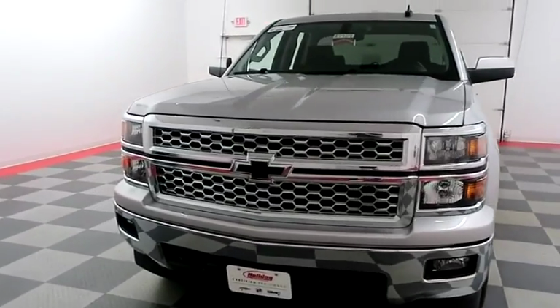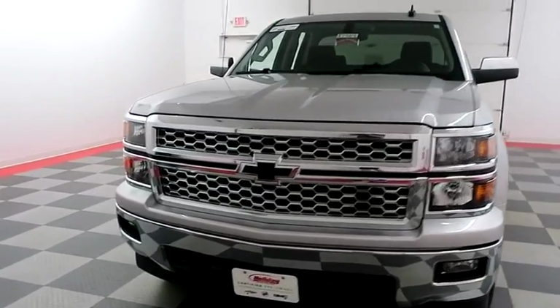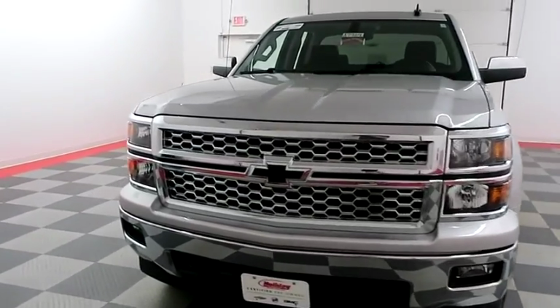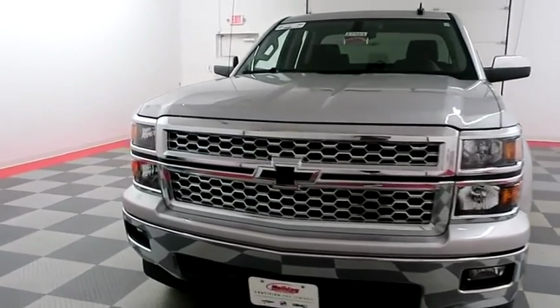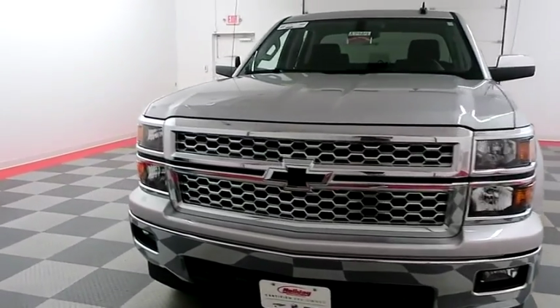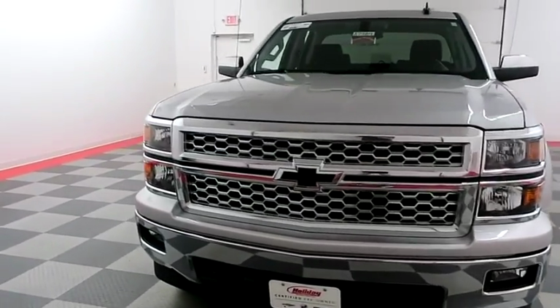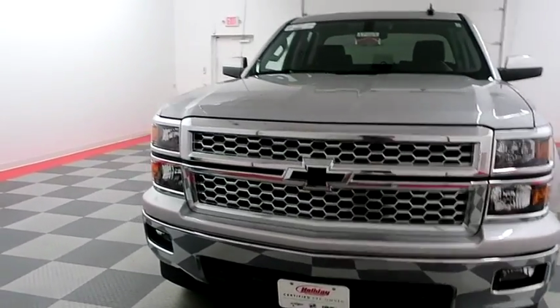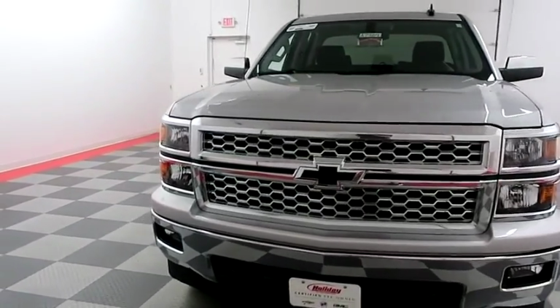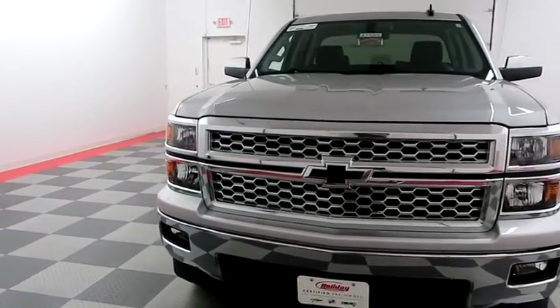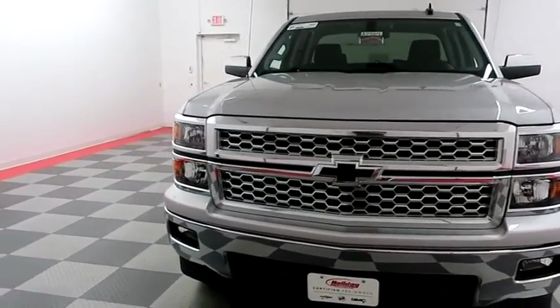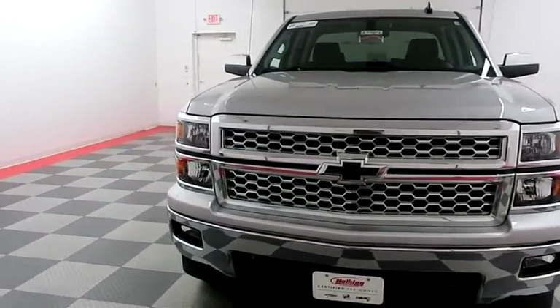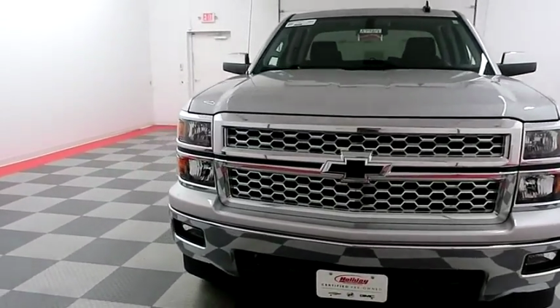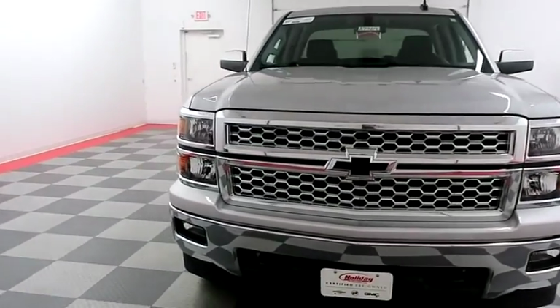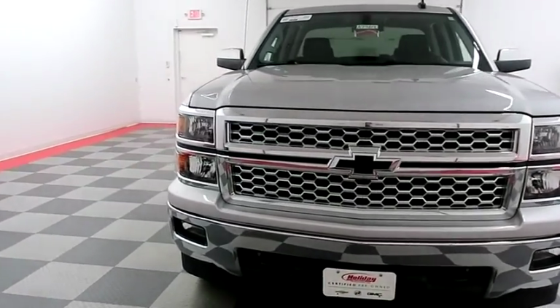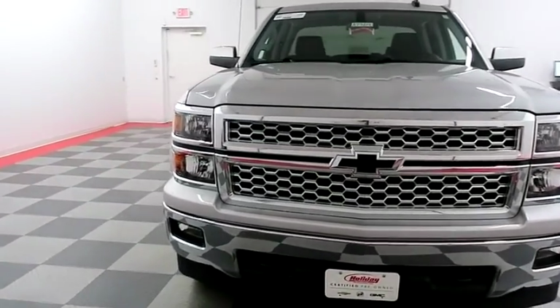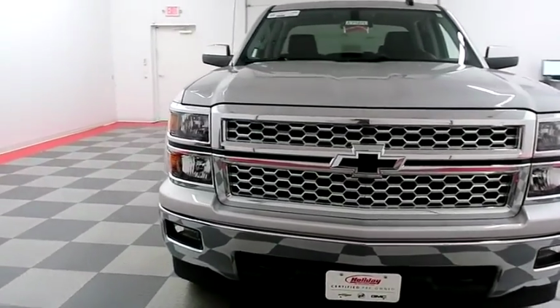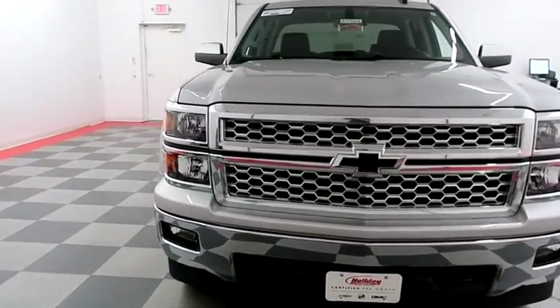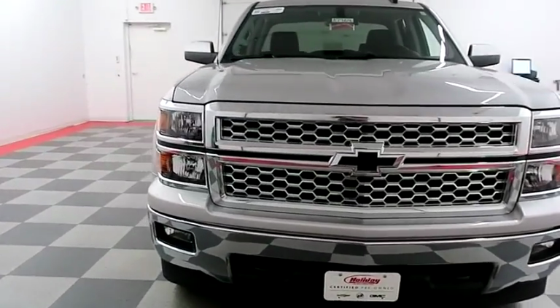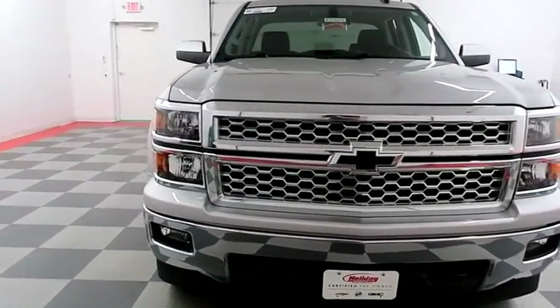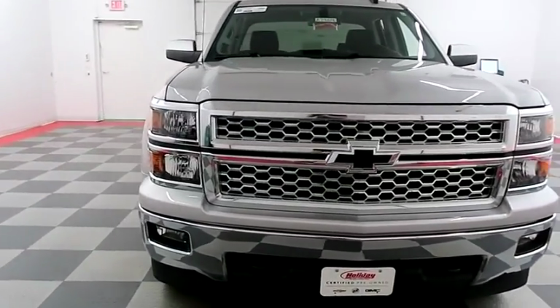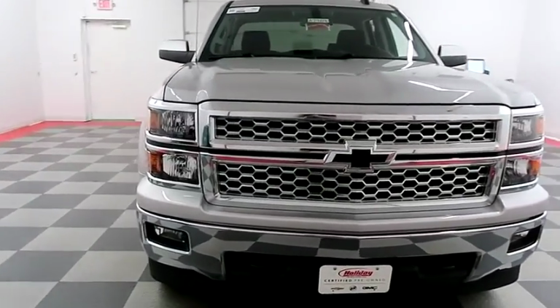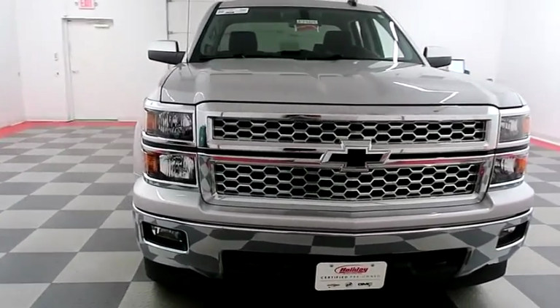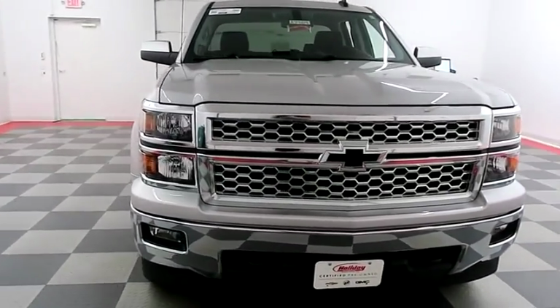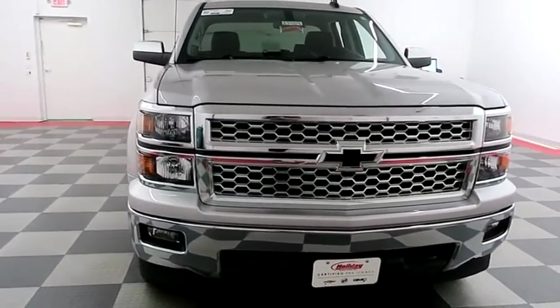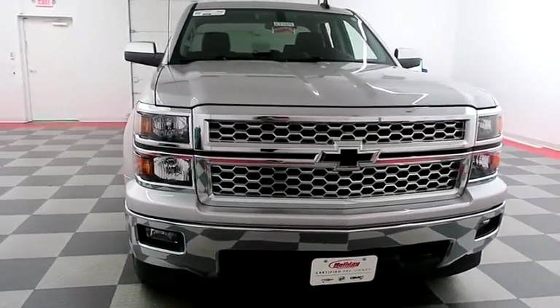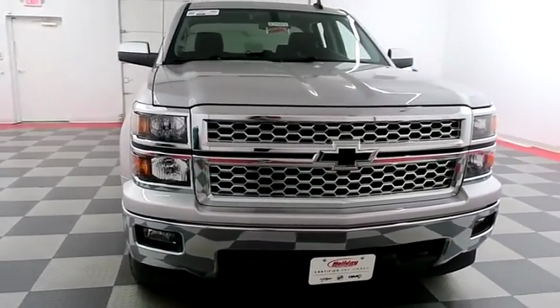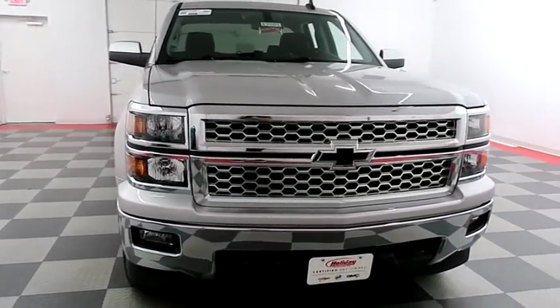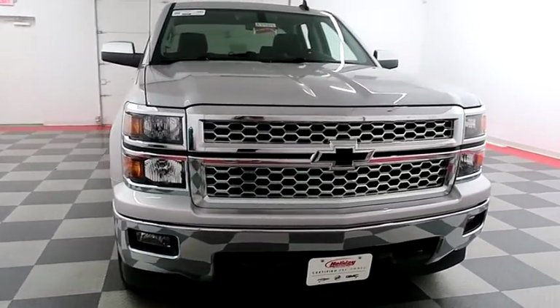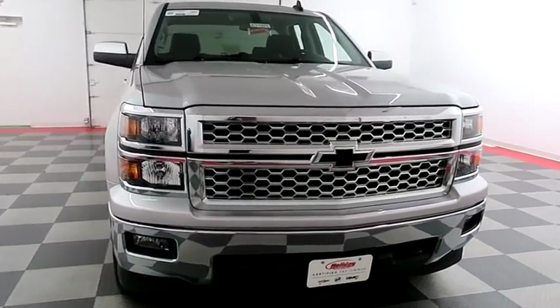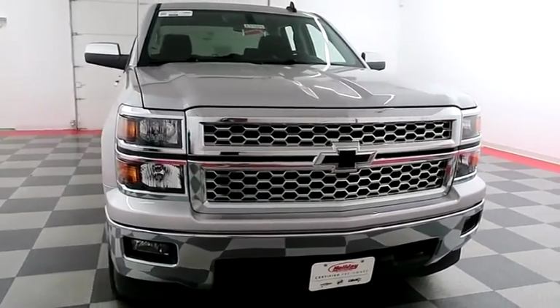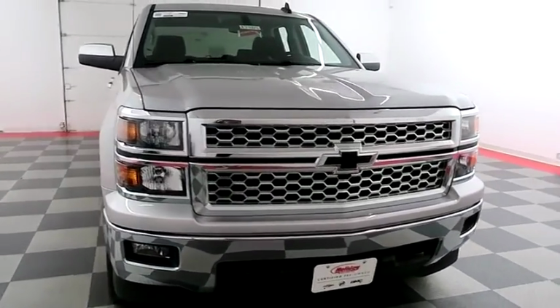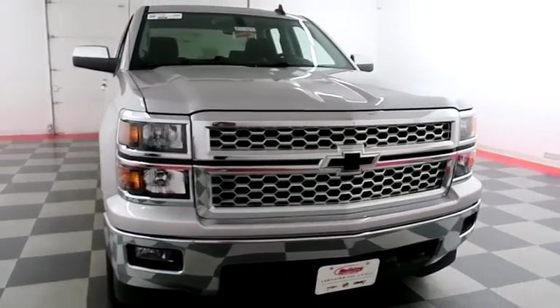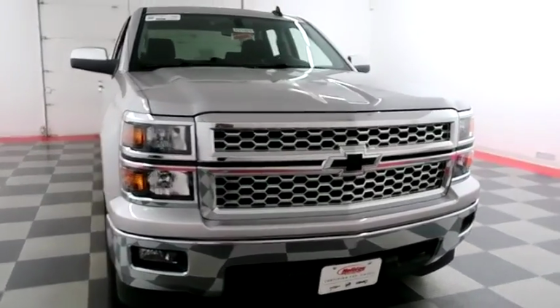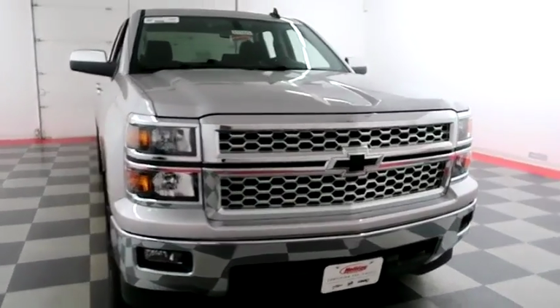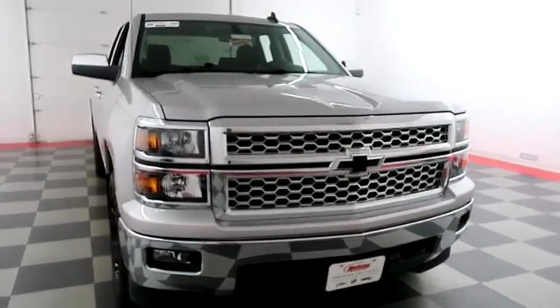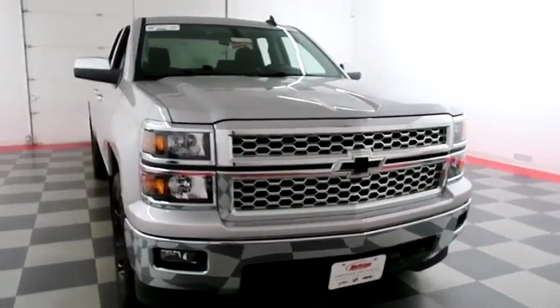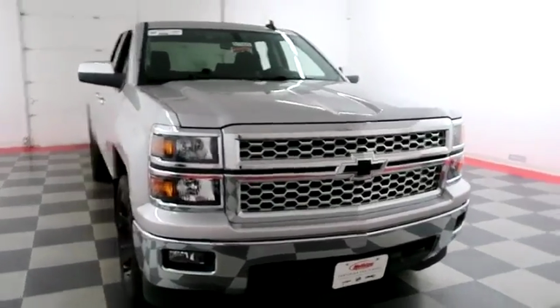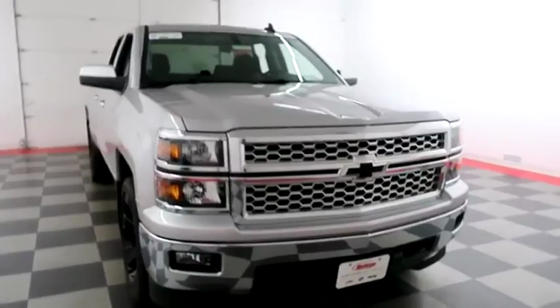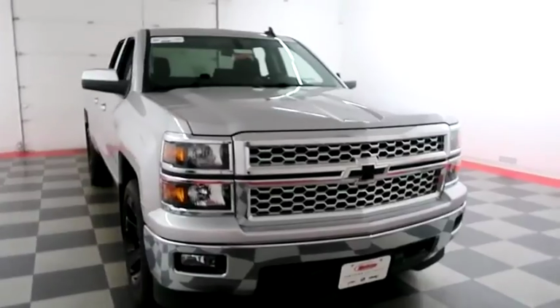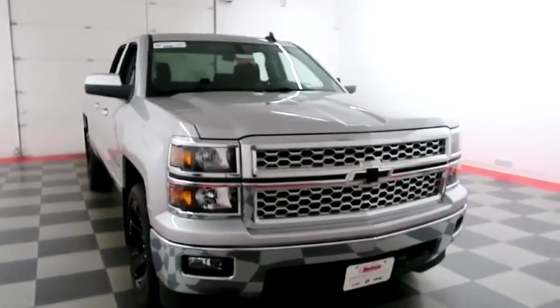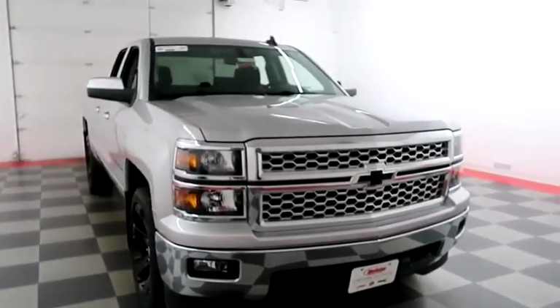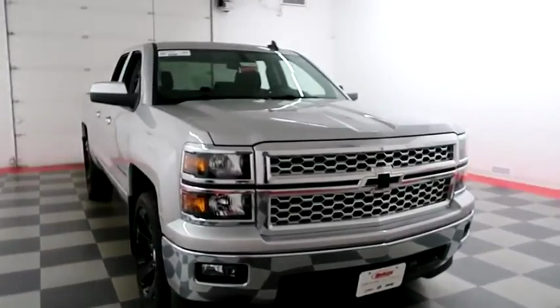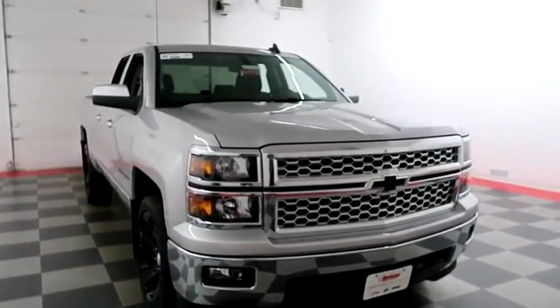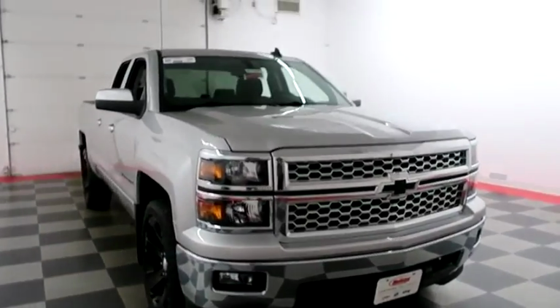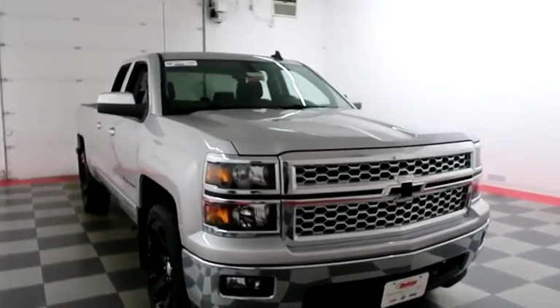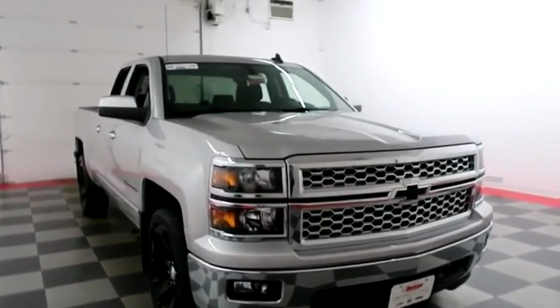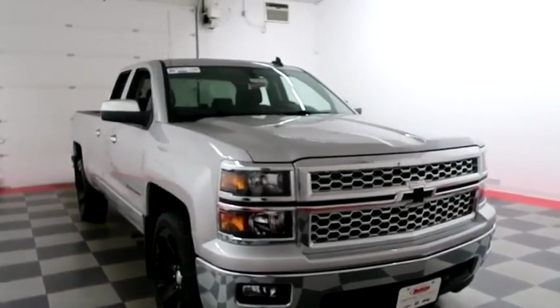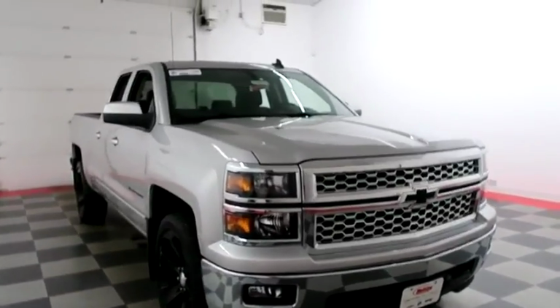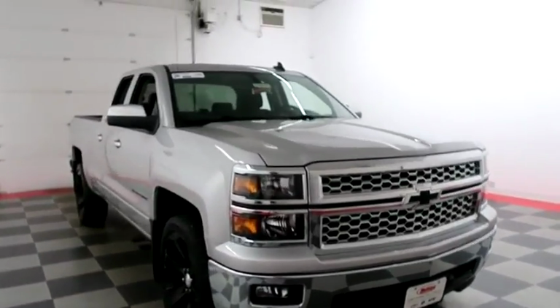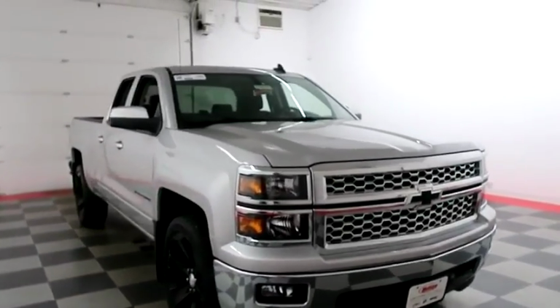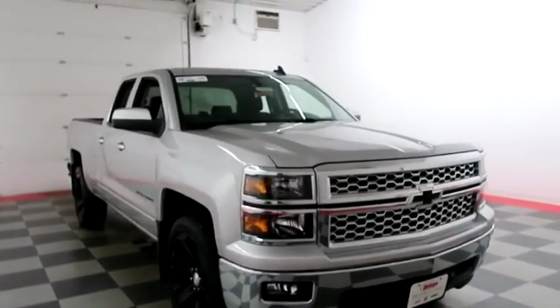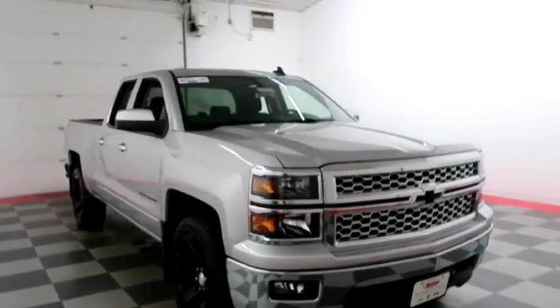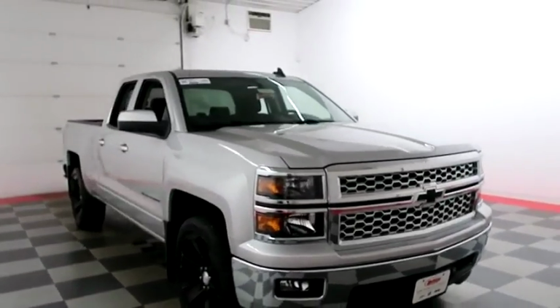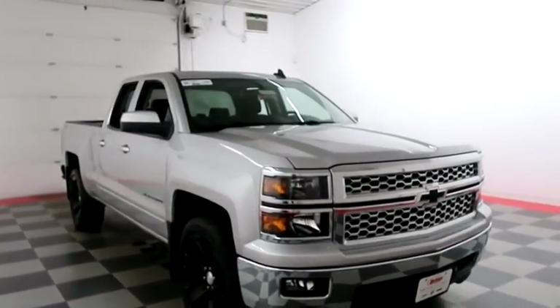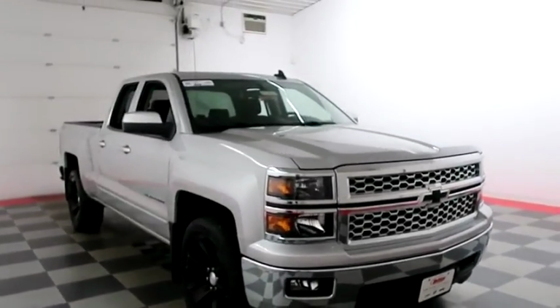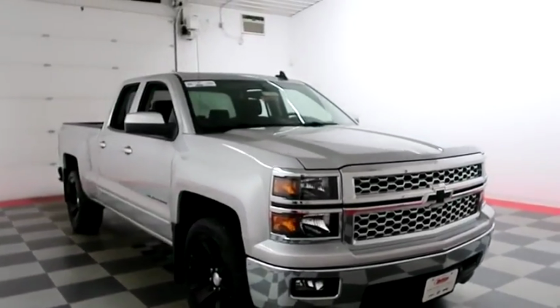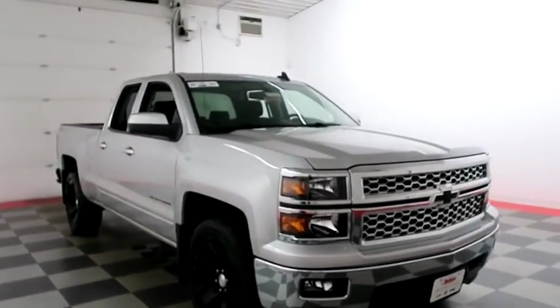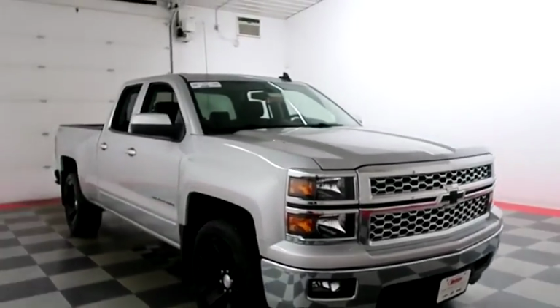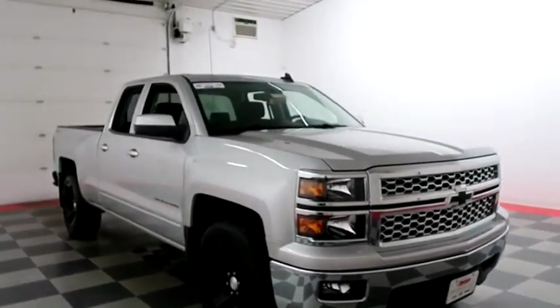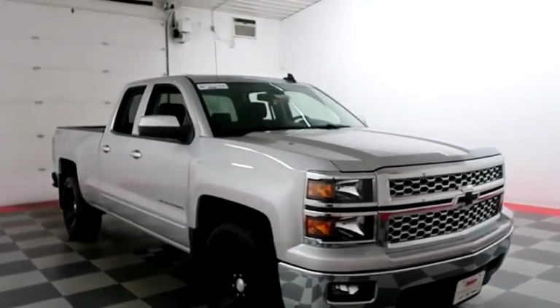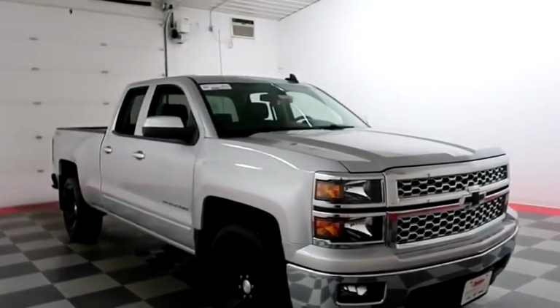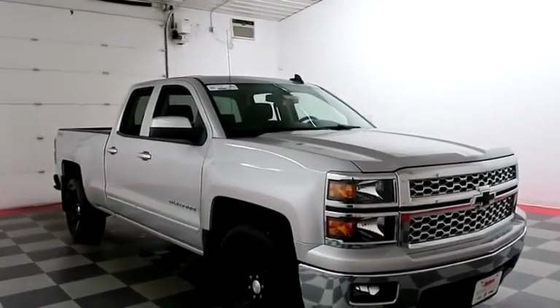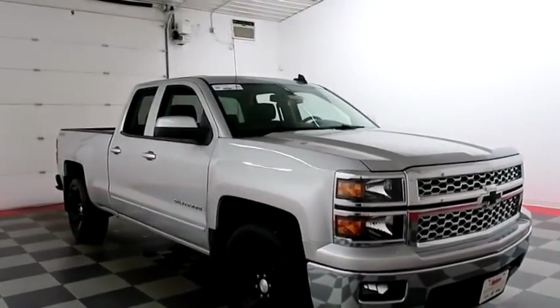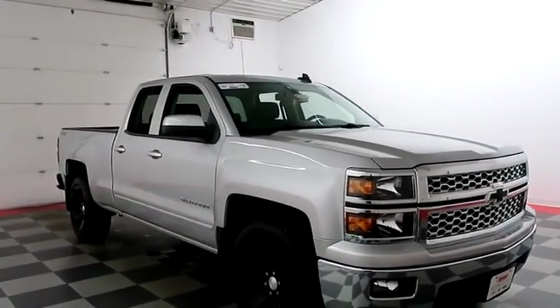Starting right away, up front you have factory fog lamps and easy access heavy duty tow hooks, chrome bumper and grill.